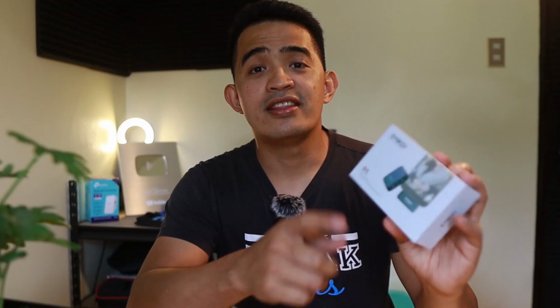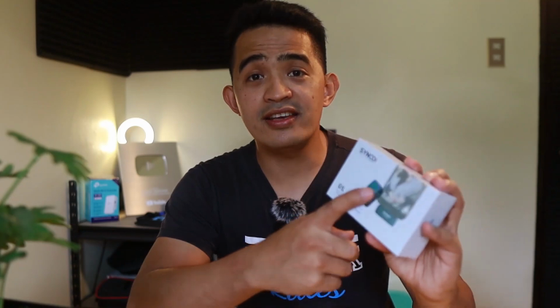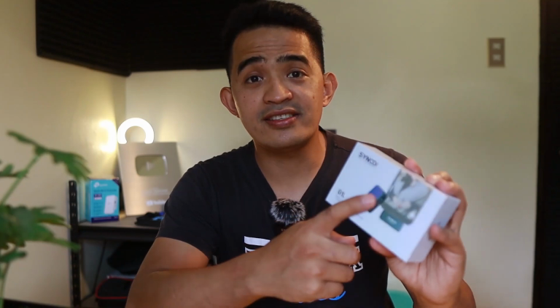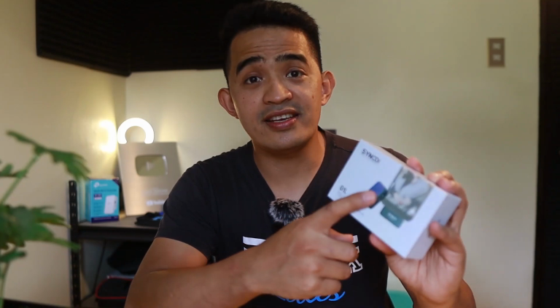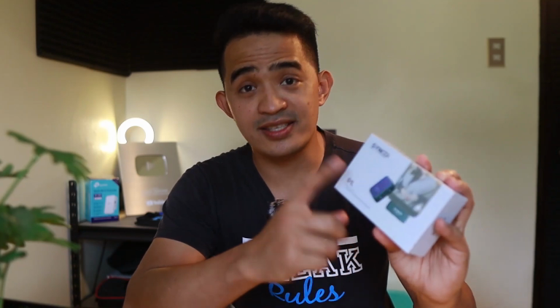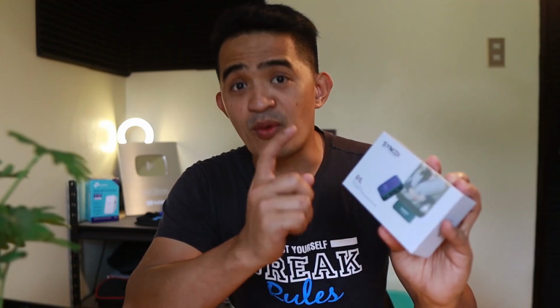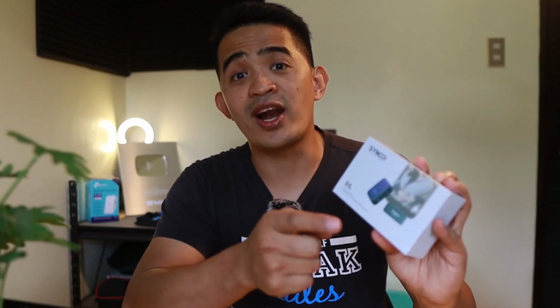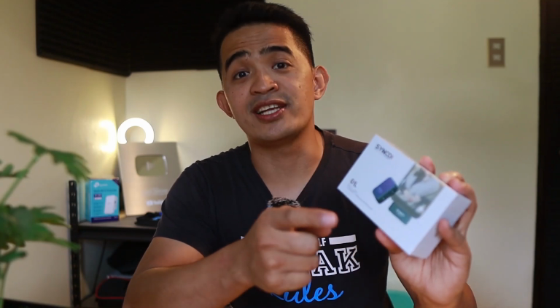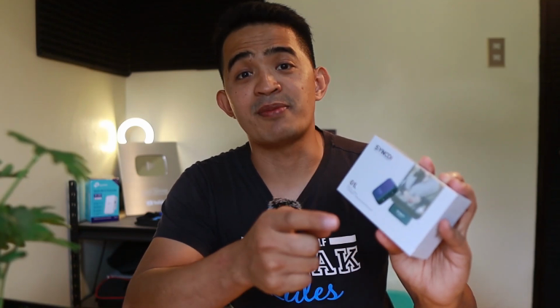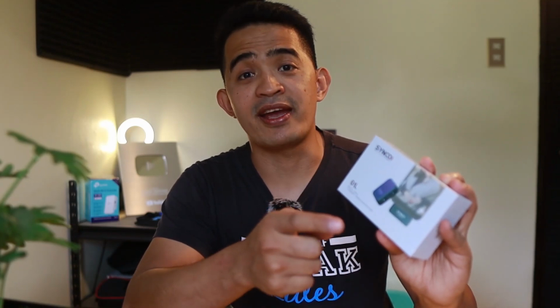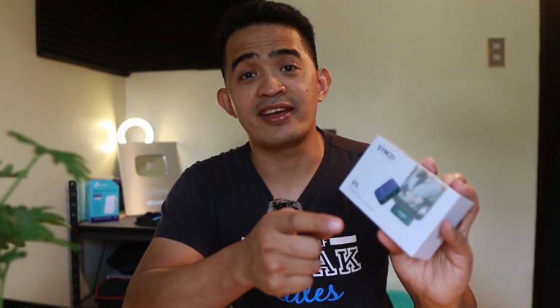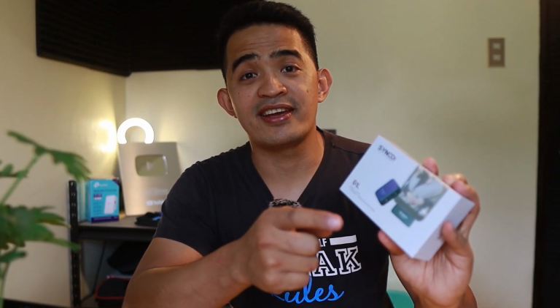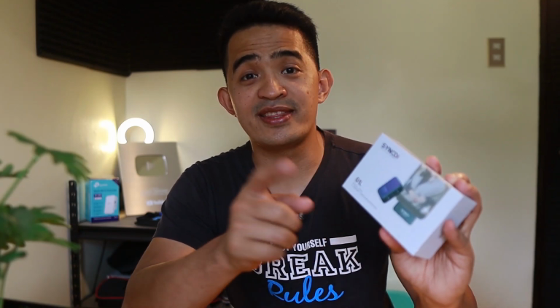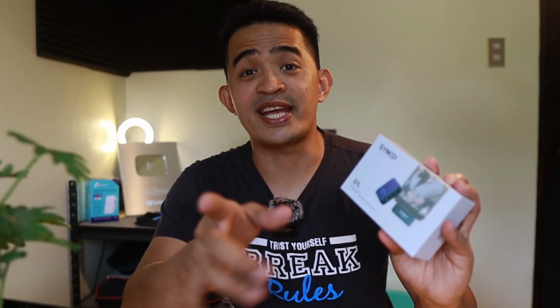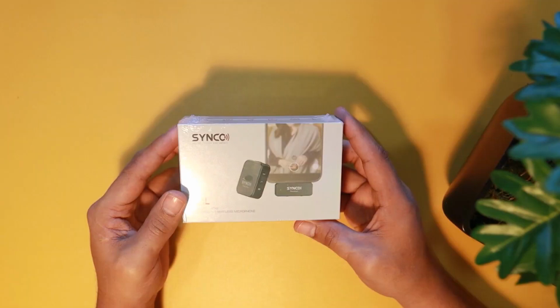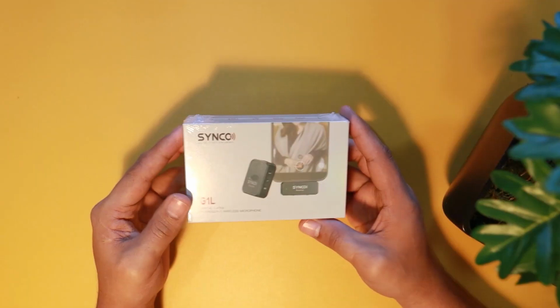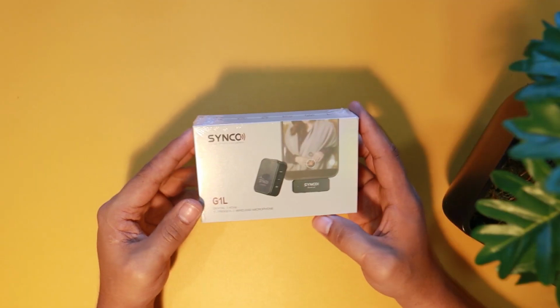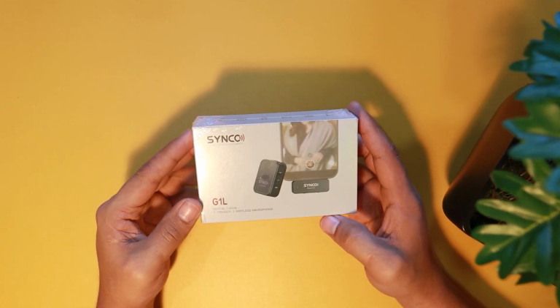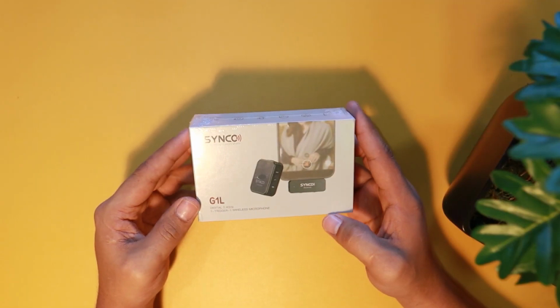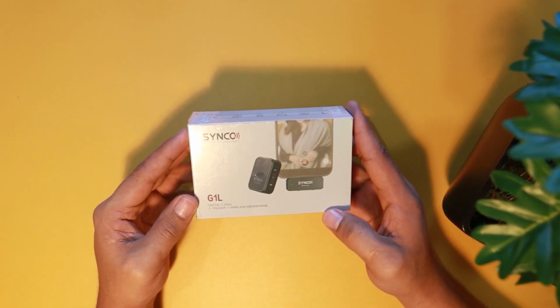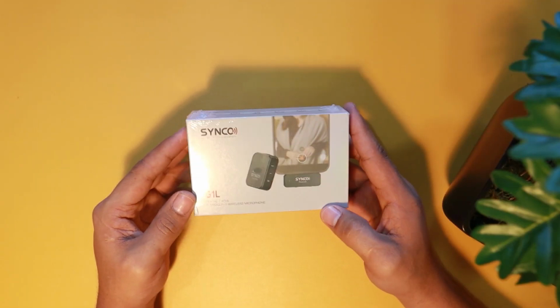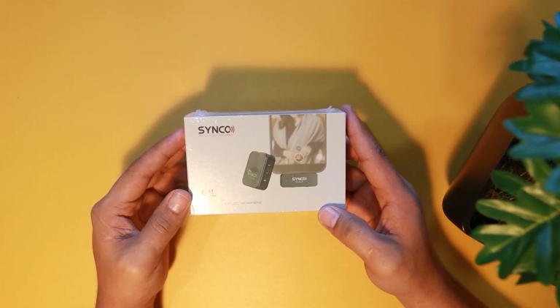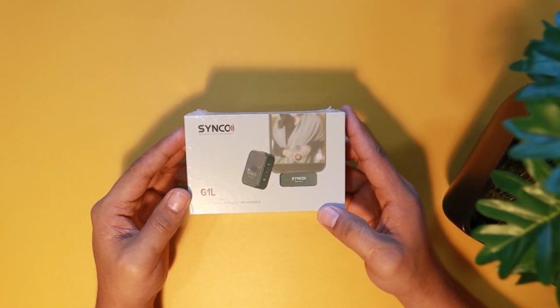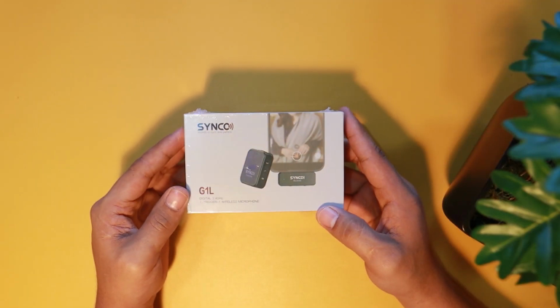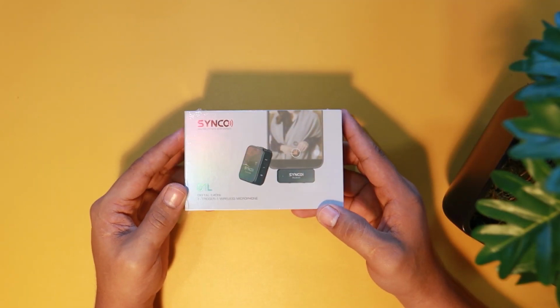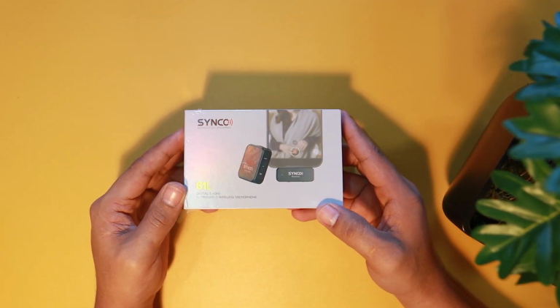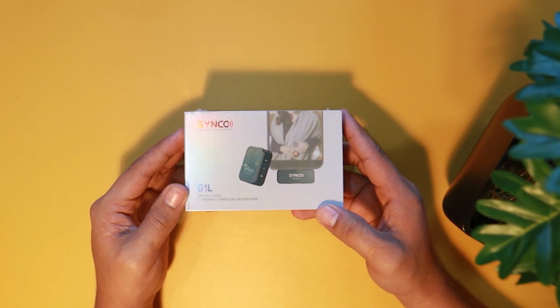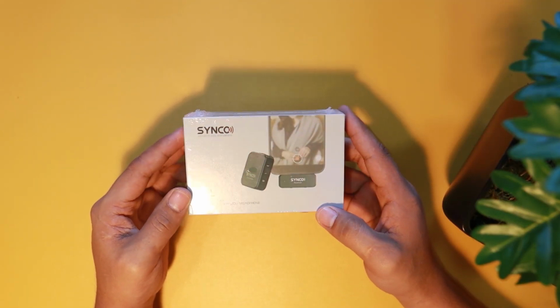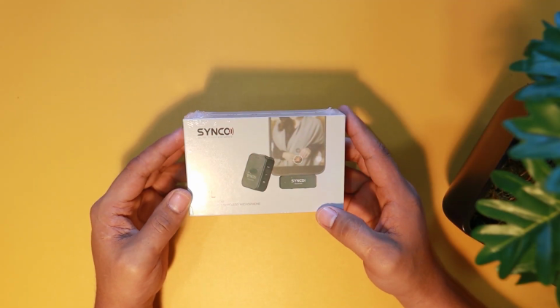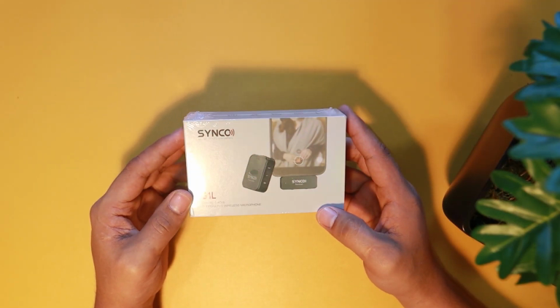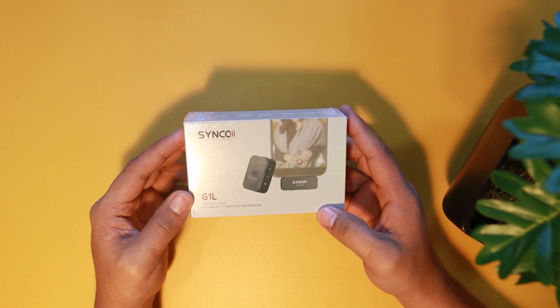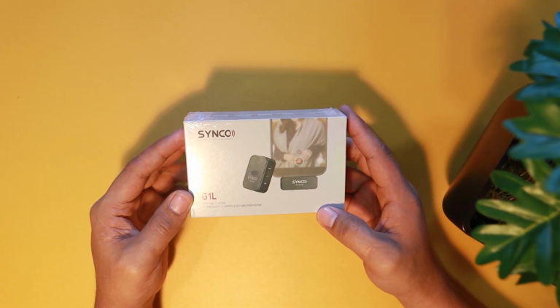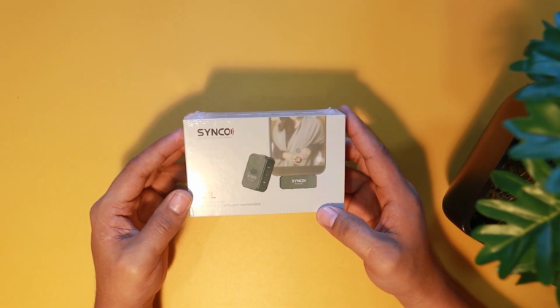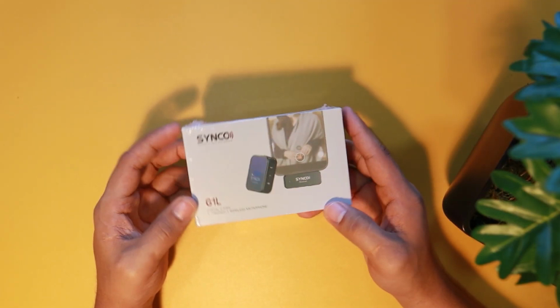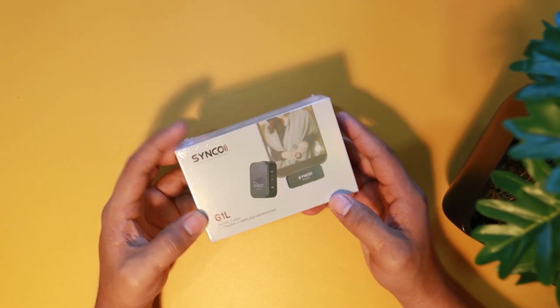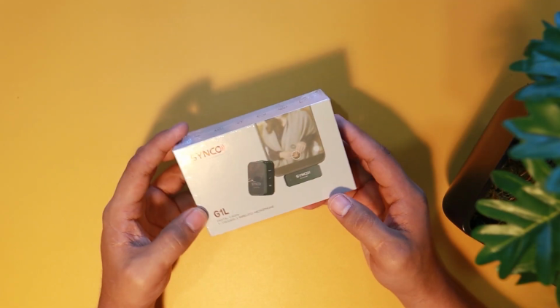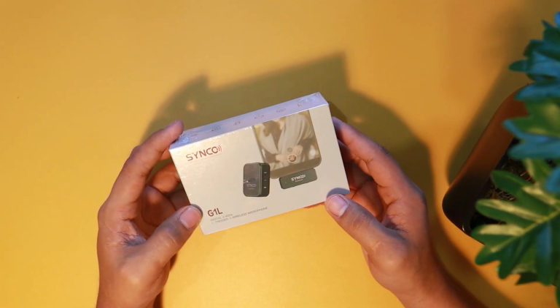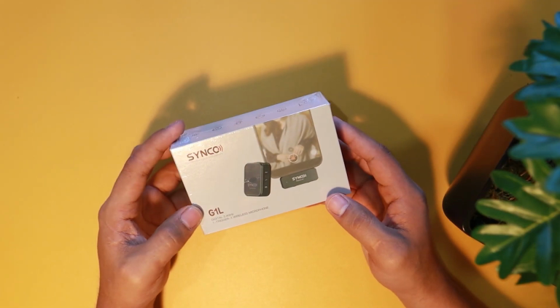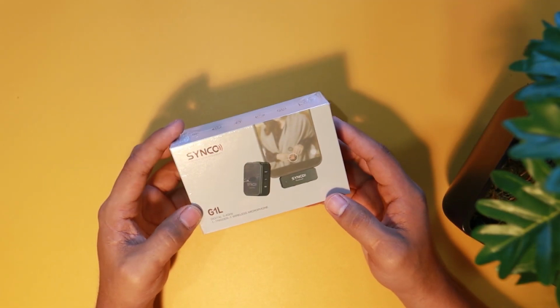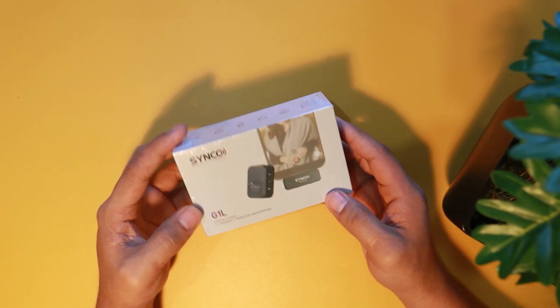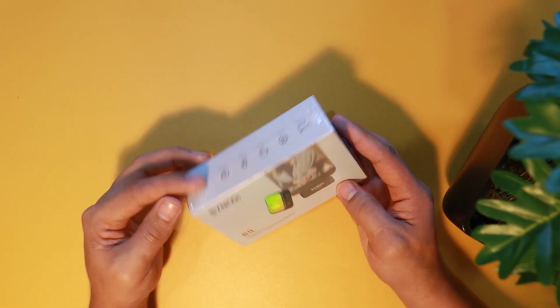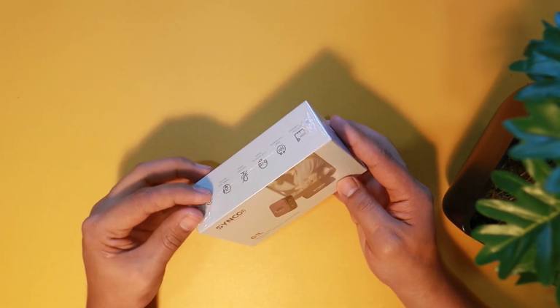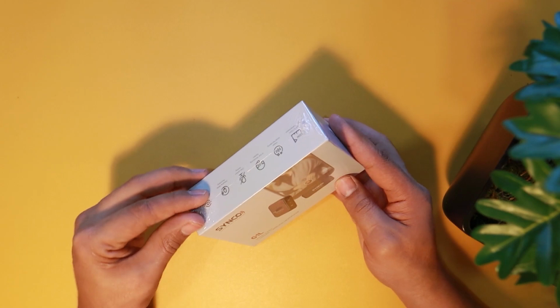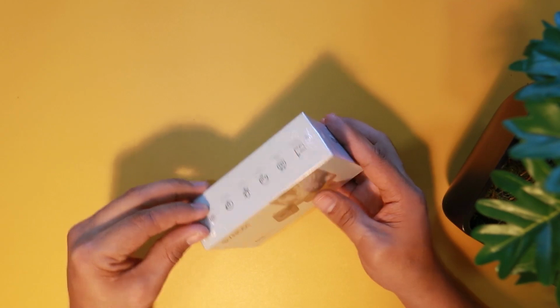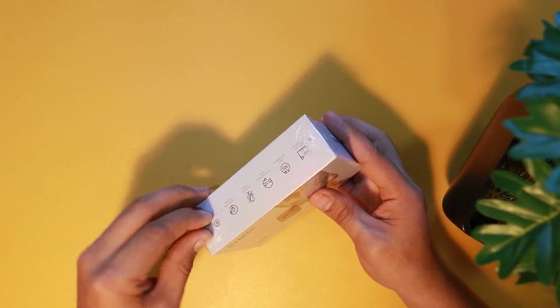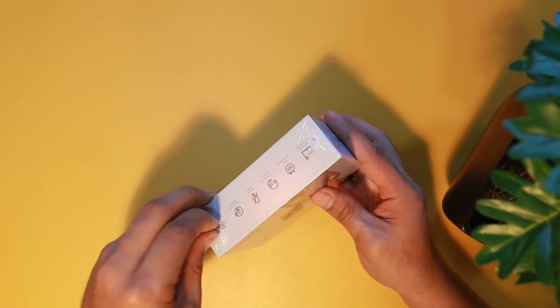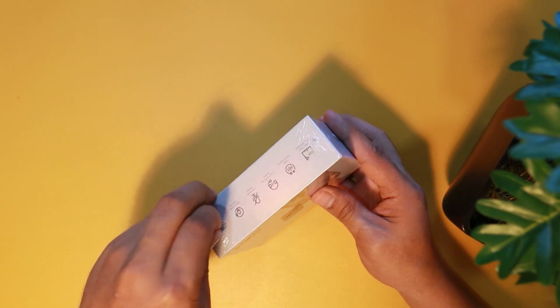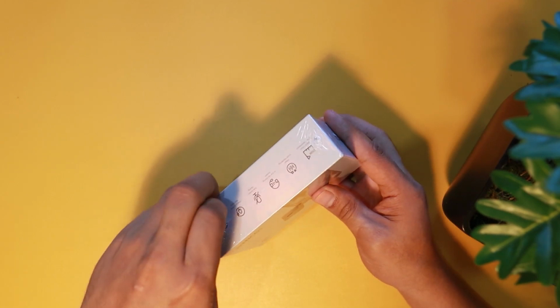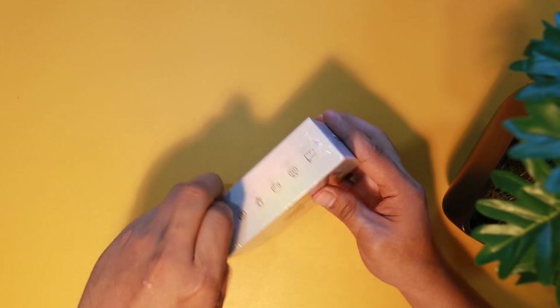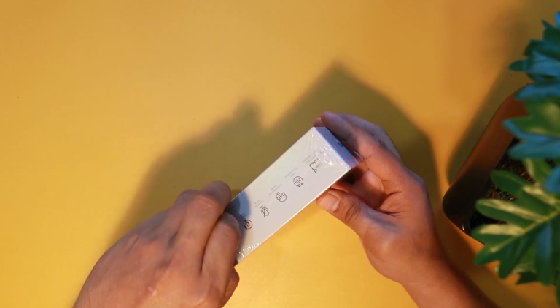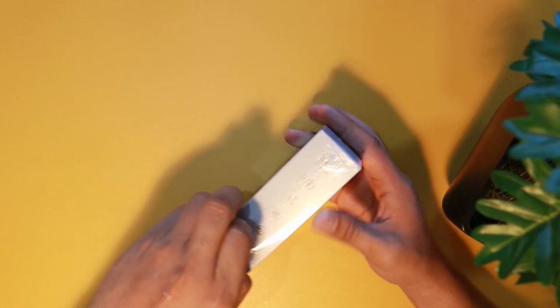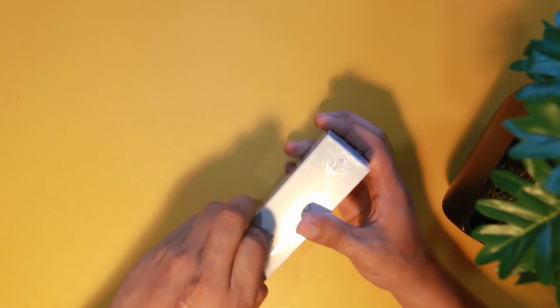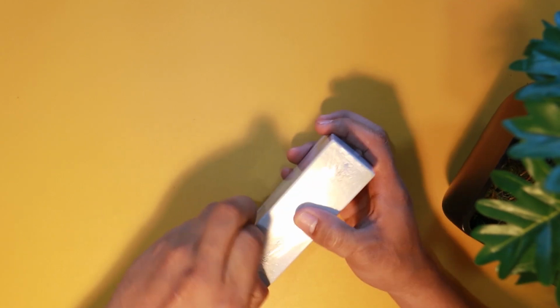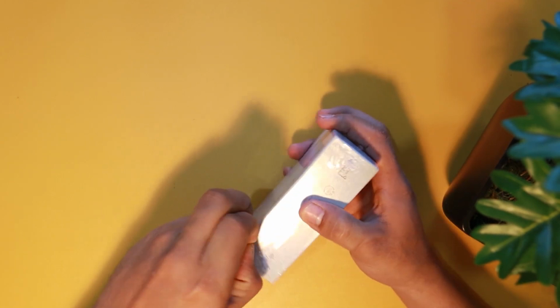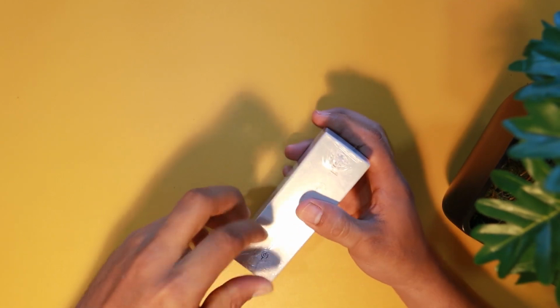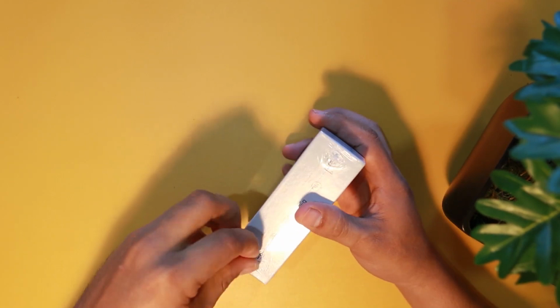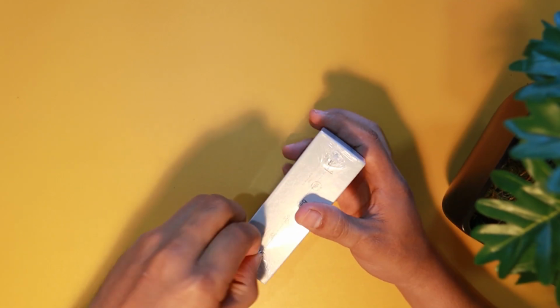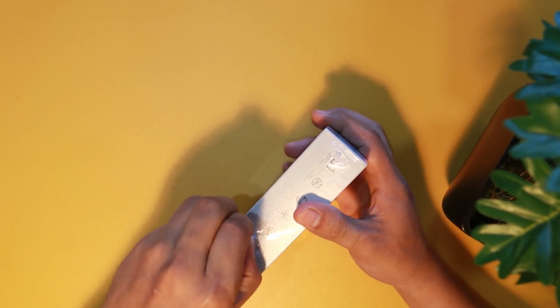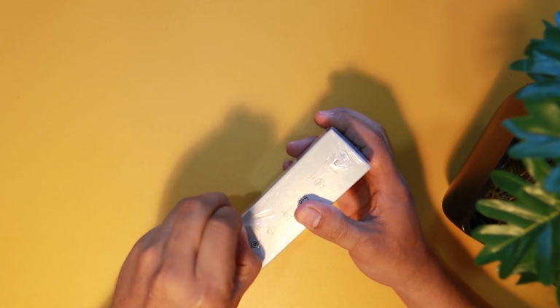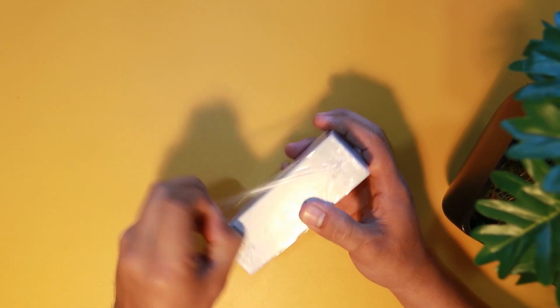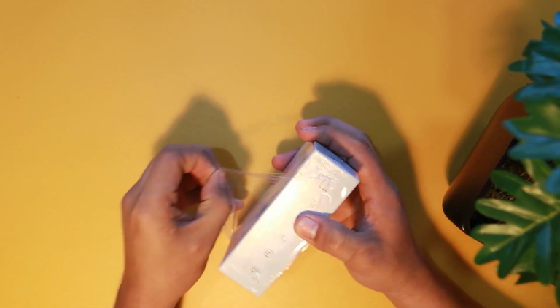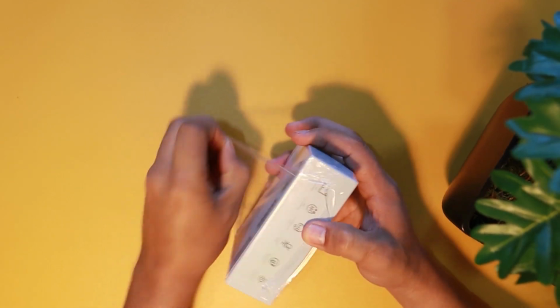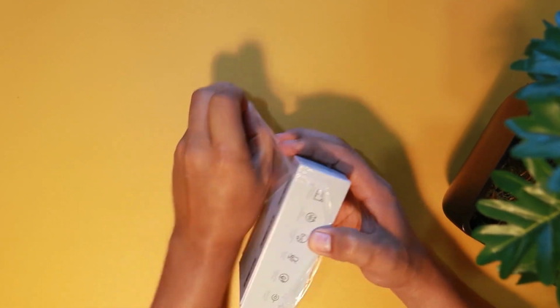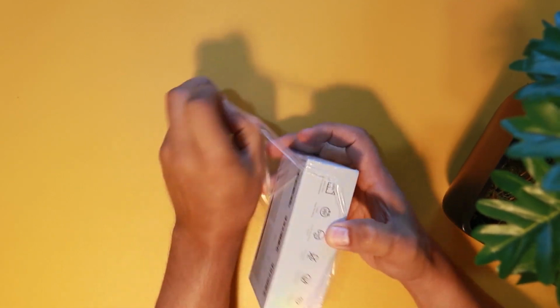This is a wireless mic that Synco sent us. This is the Synco G1L. Let's go ahead, unbox it, and try to see what we can do with it.